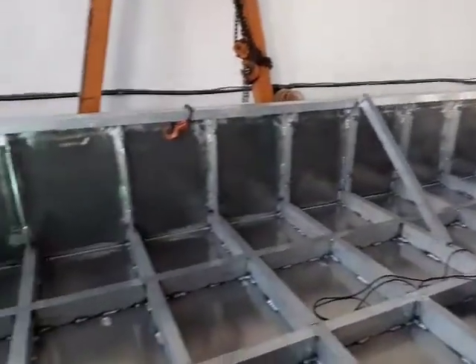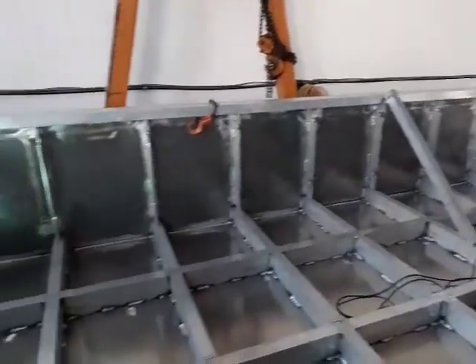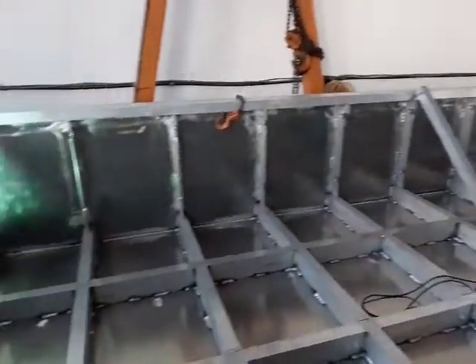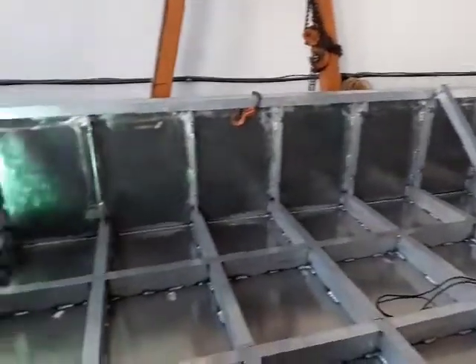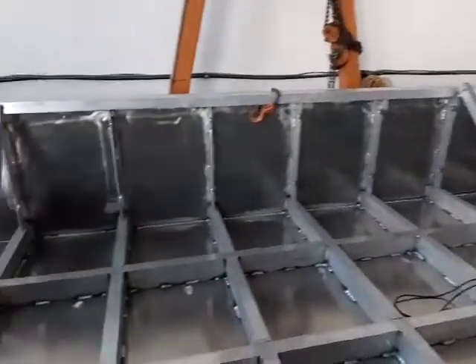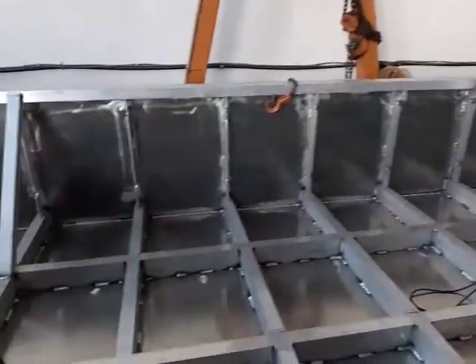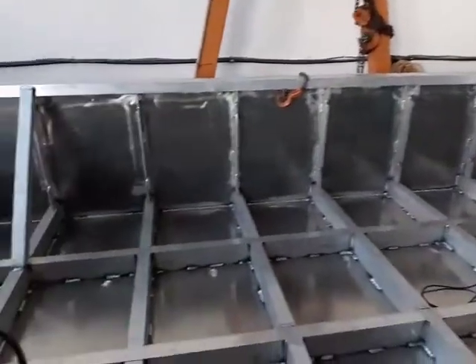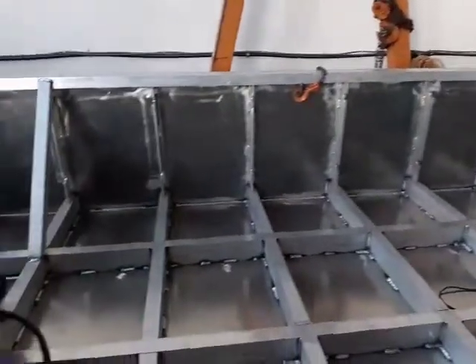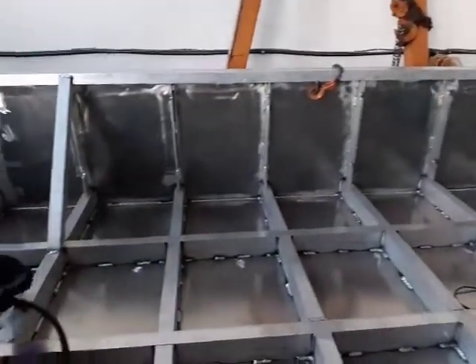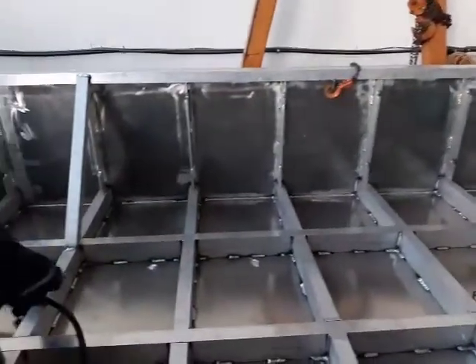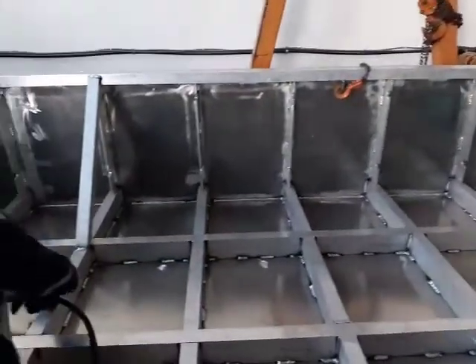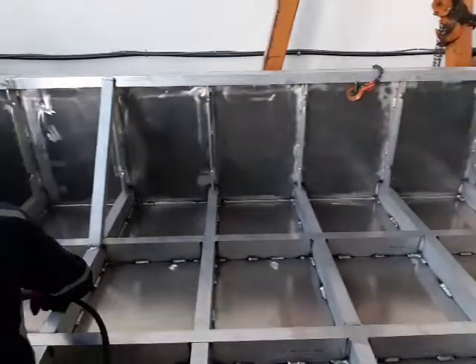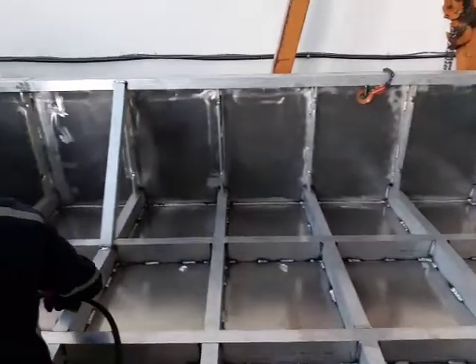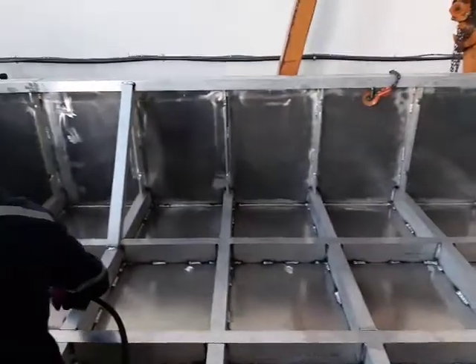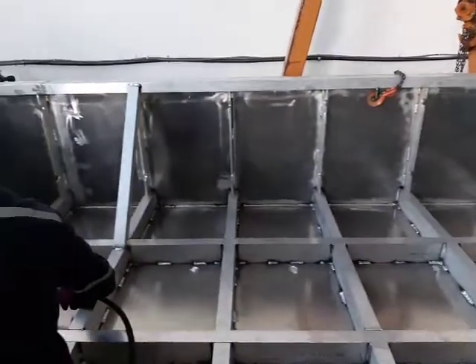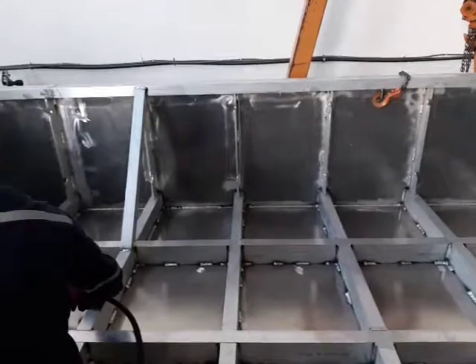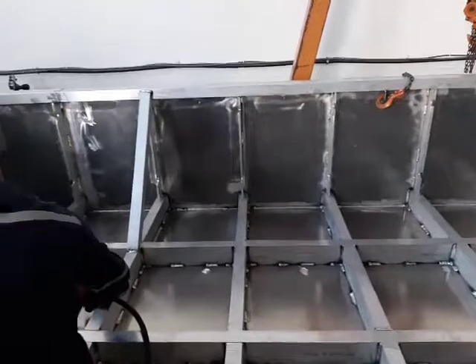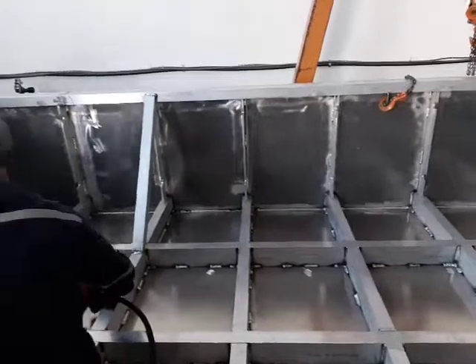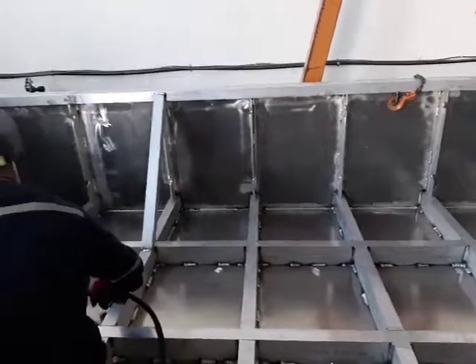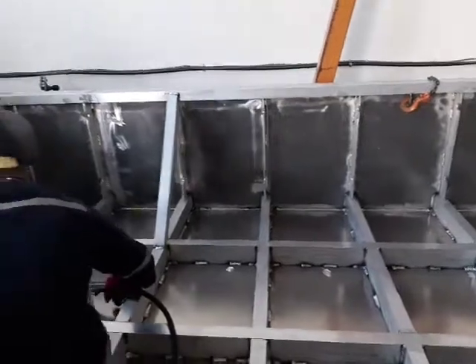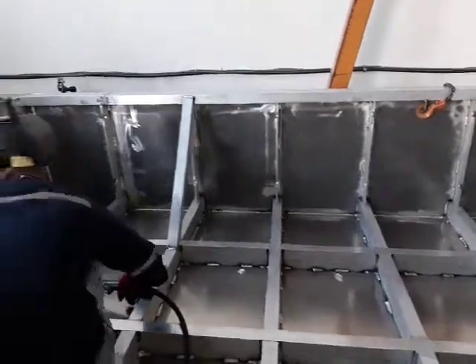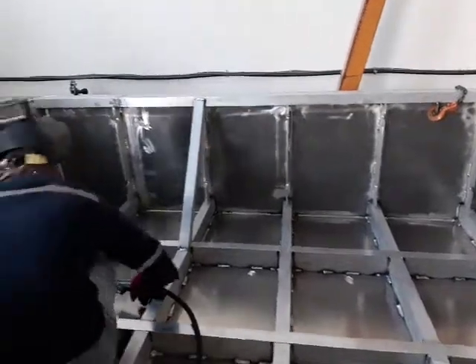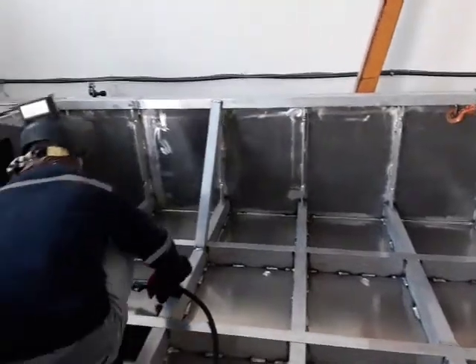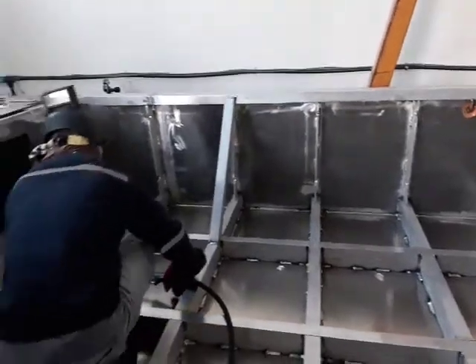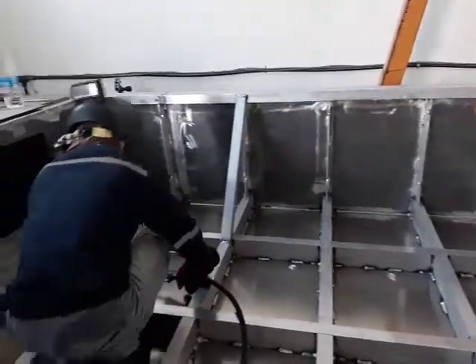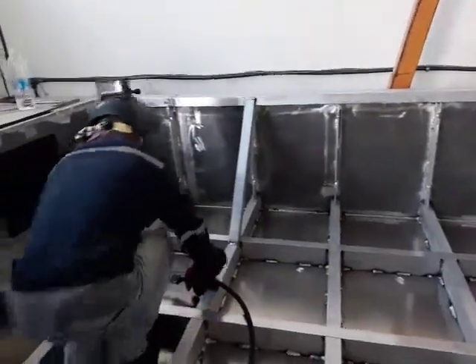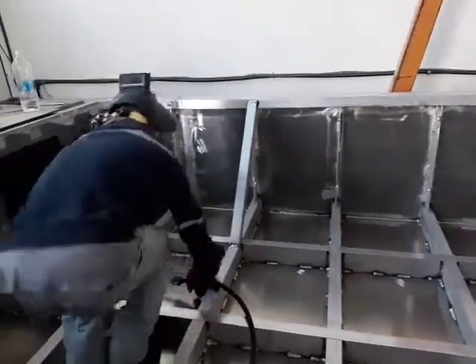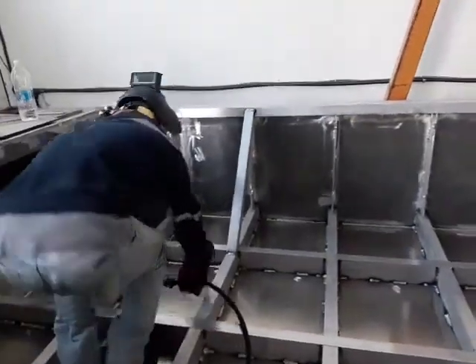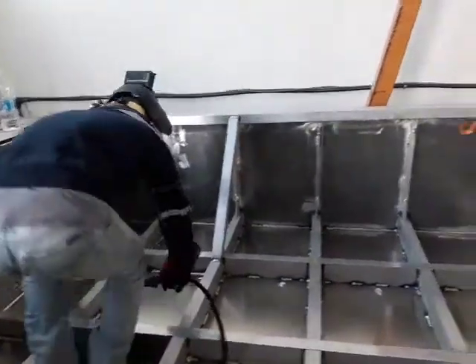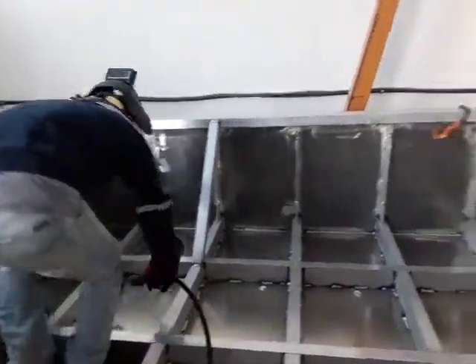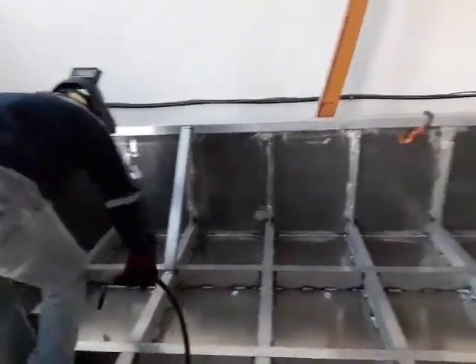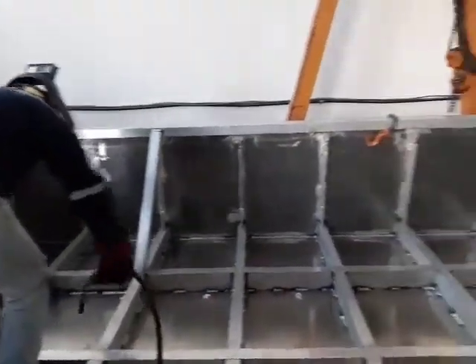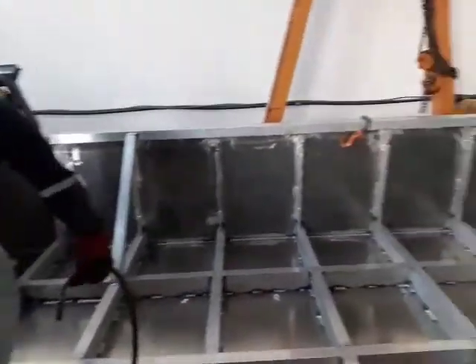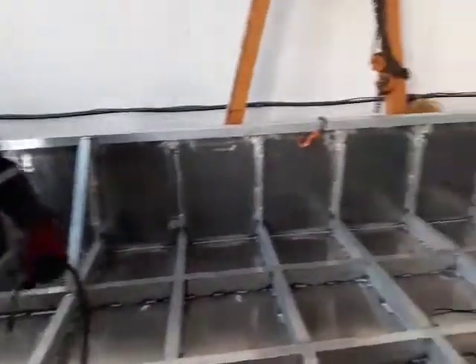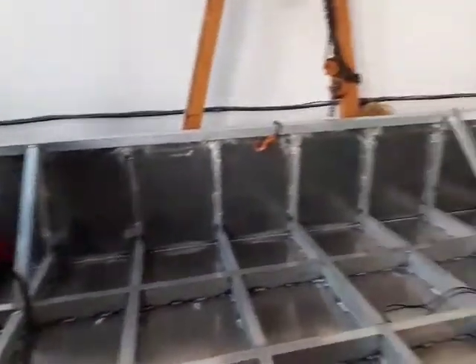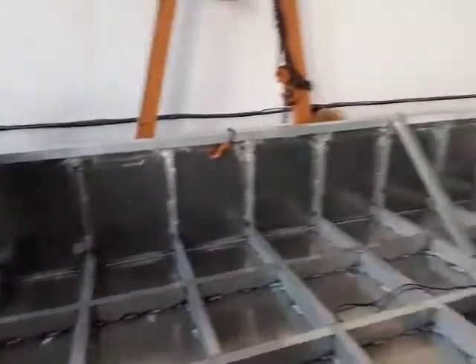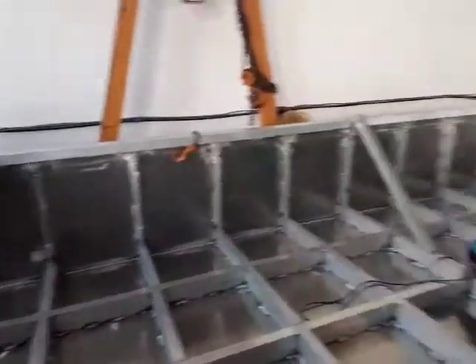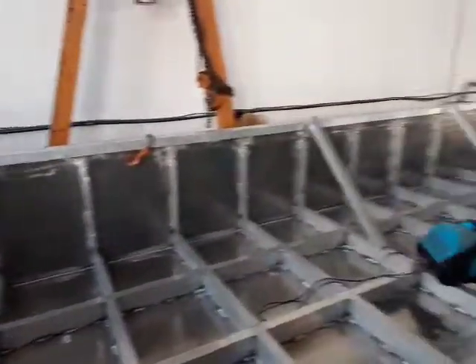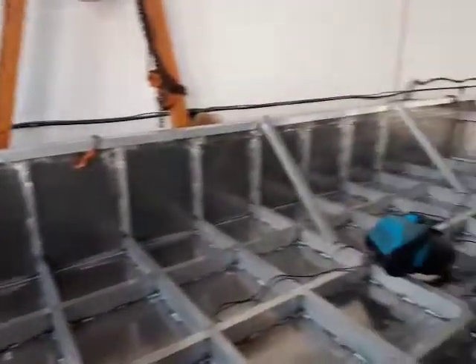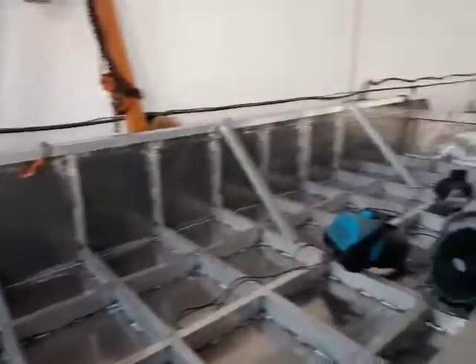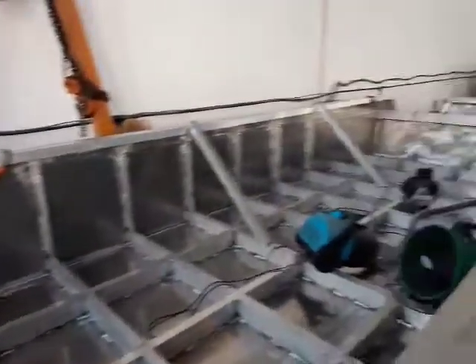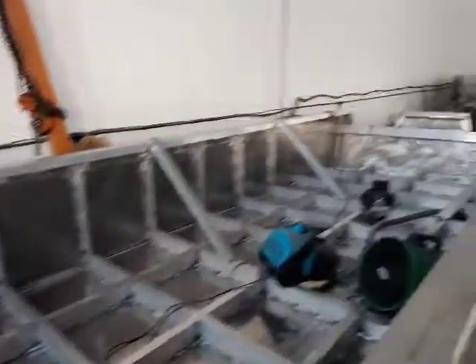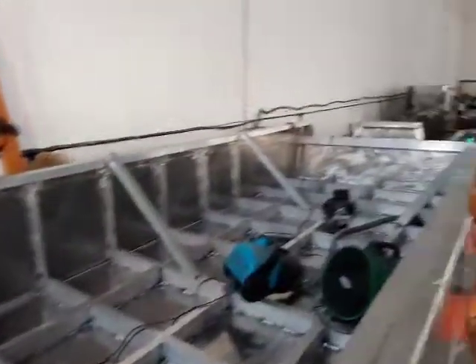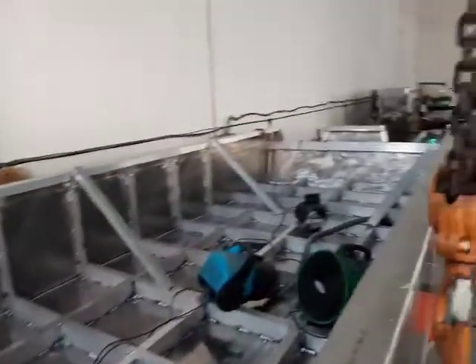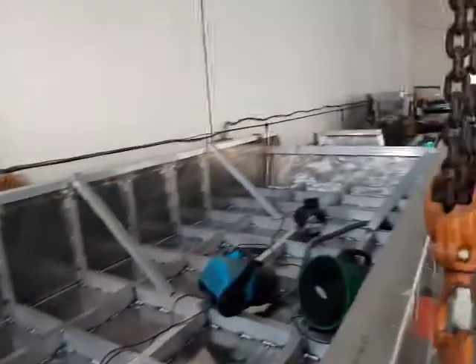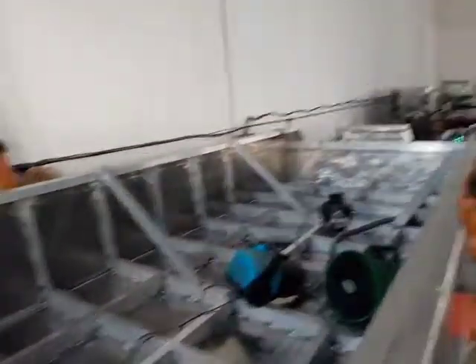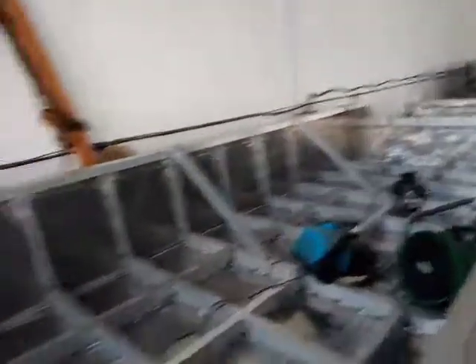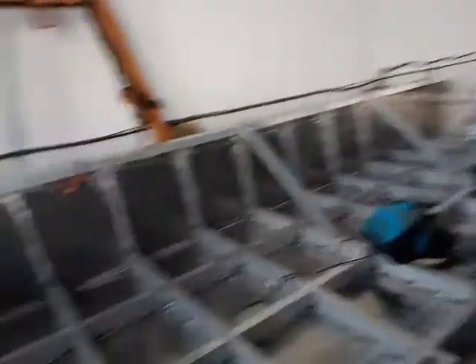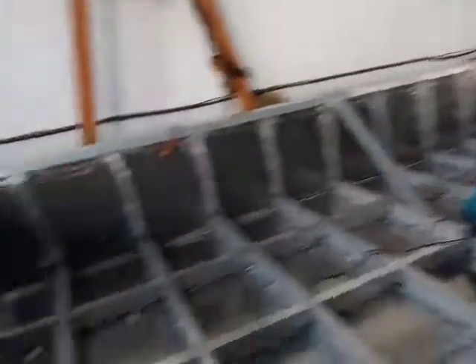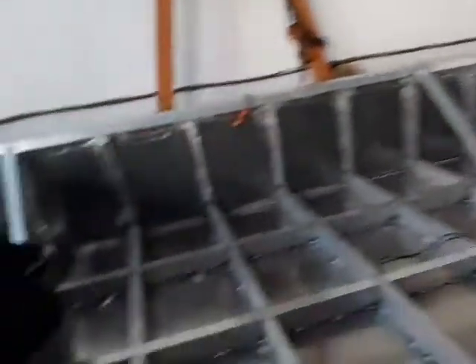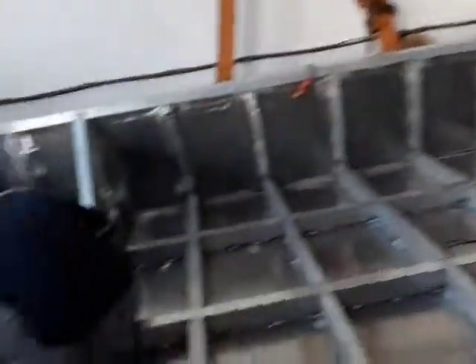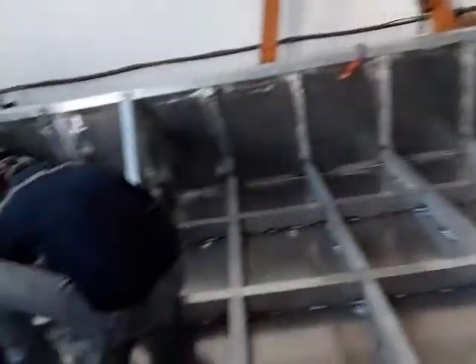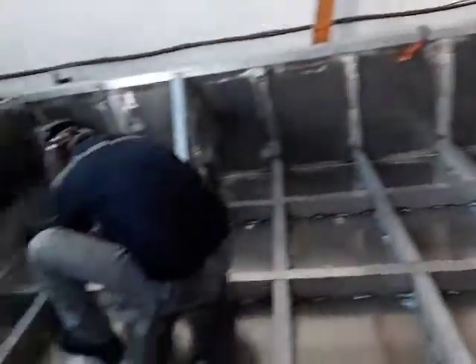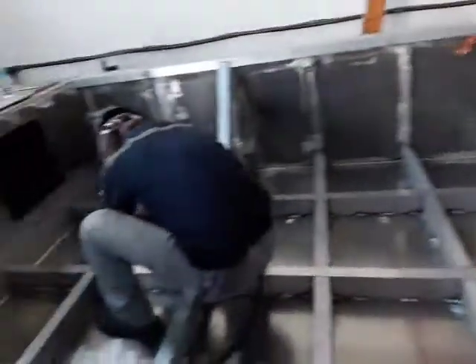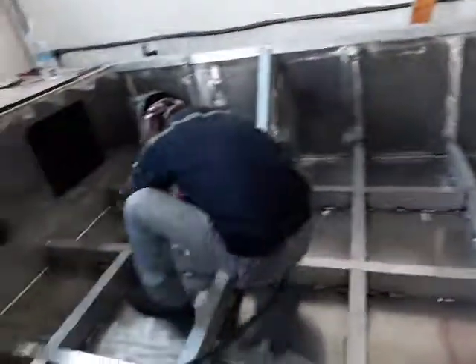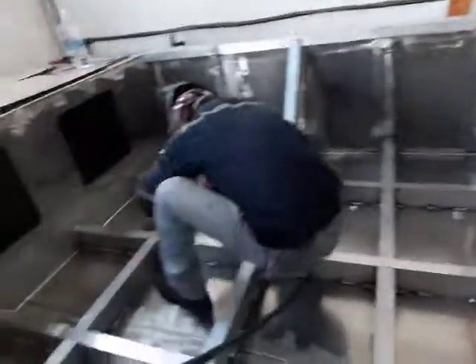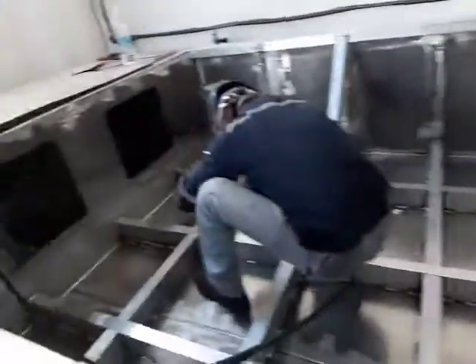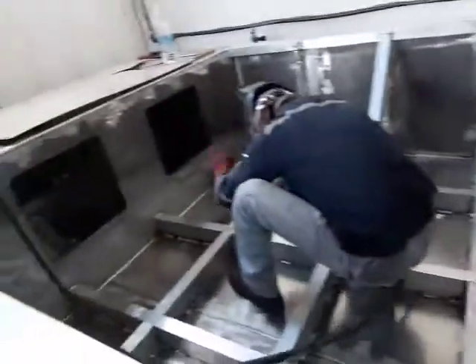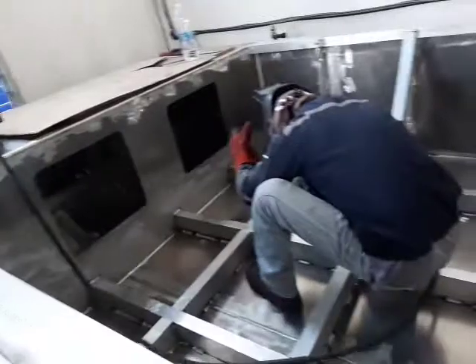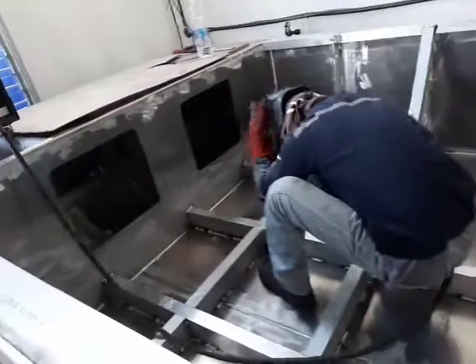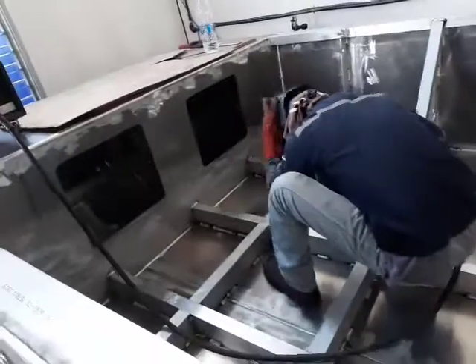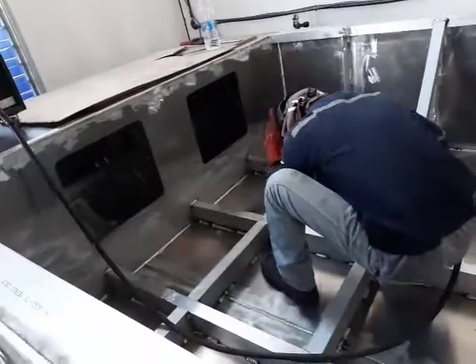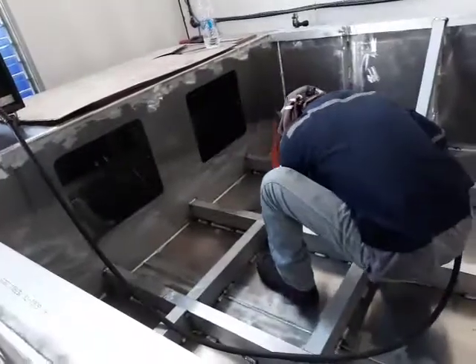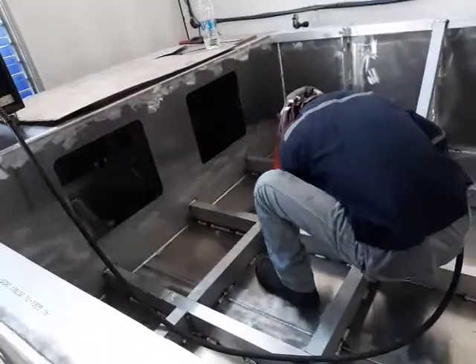This is the 7400 - the WB7400 - and this is the new model. This is the one that's all CE approved.